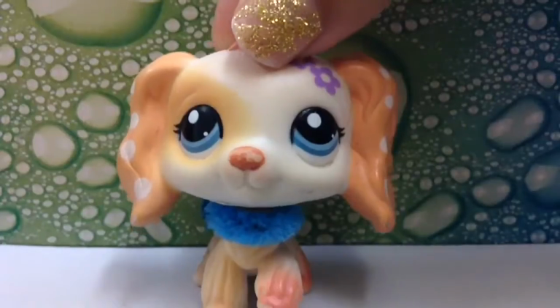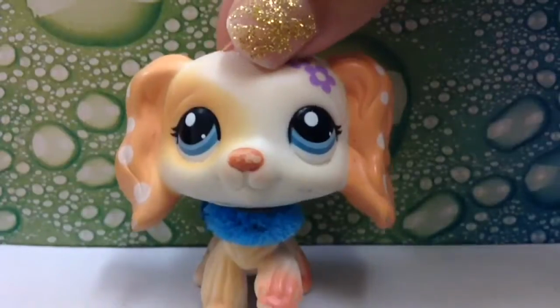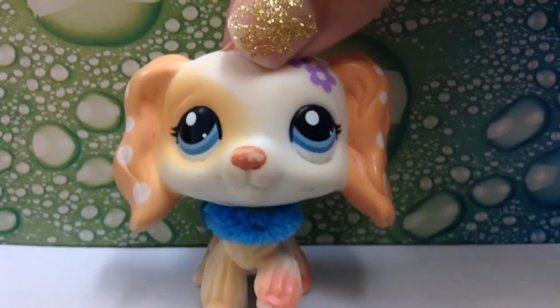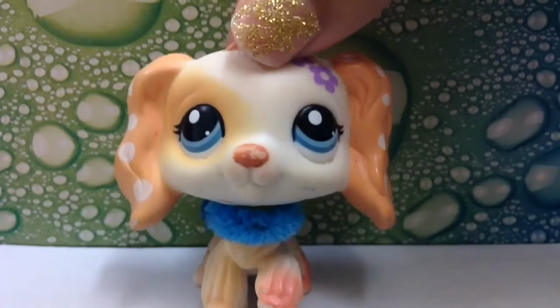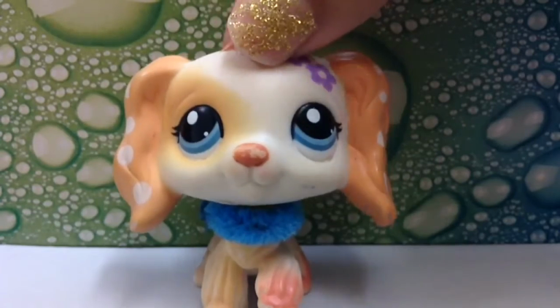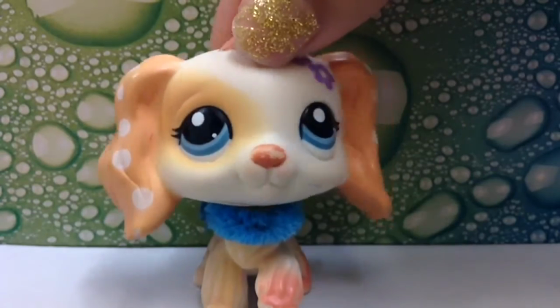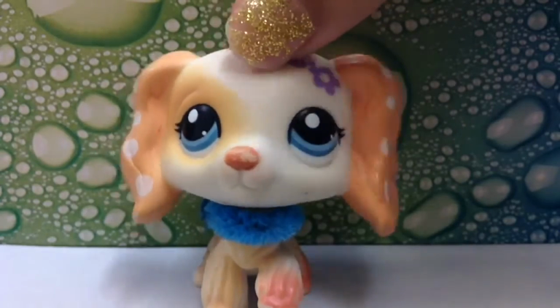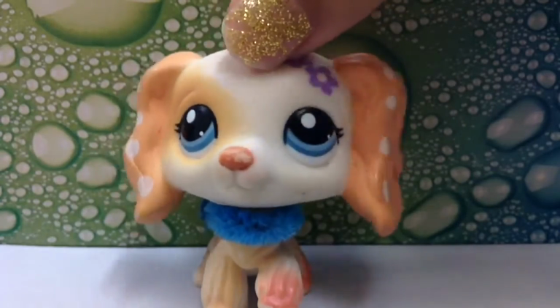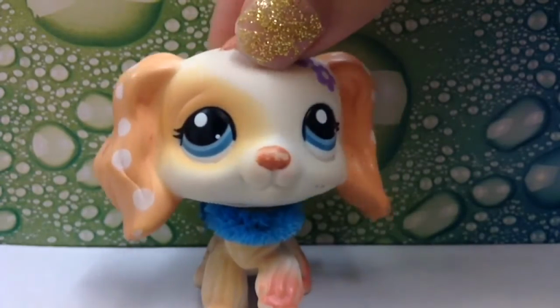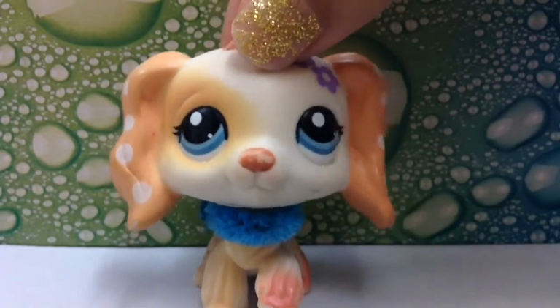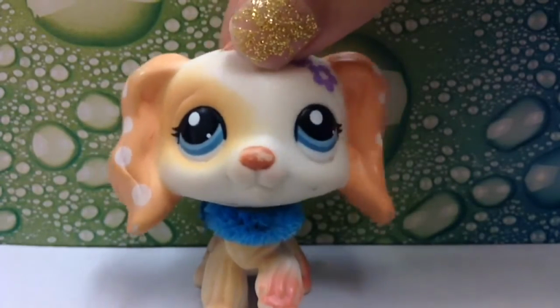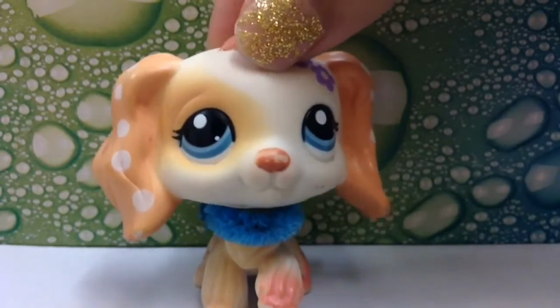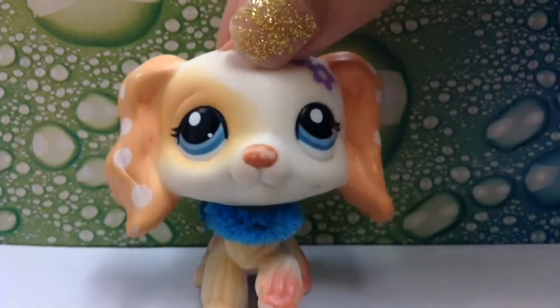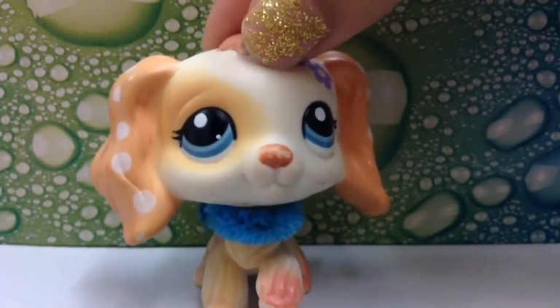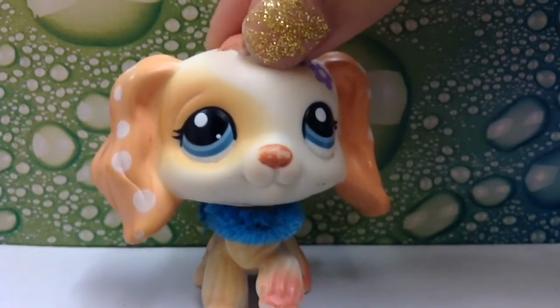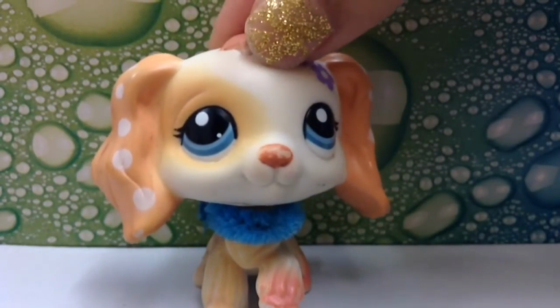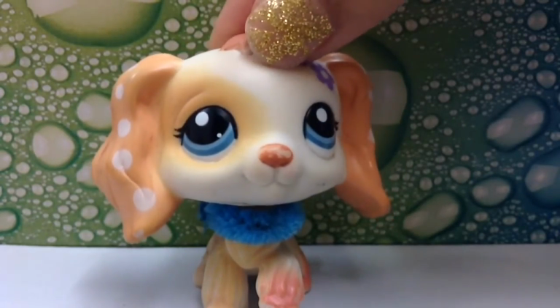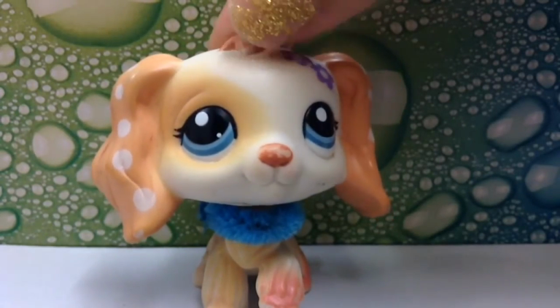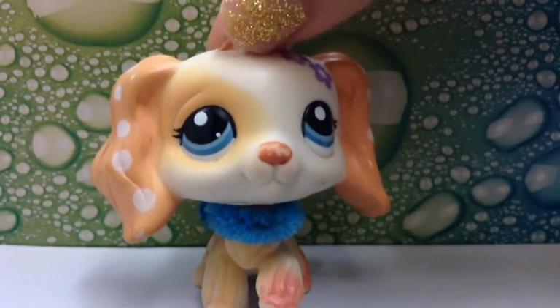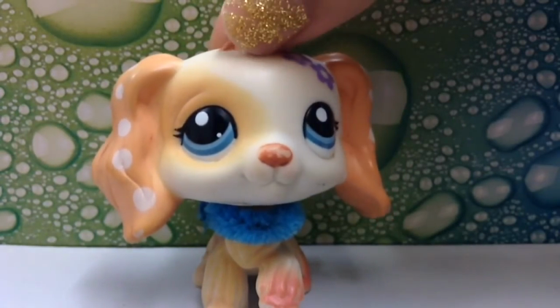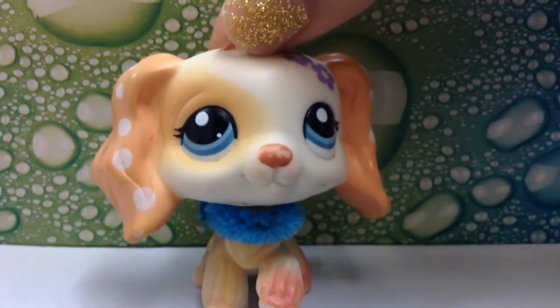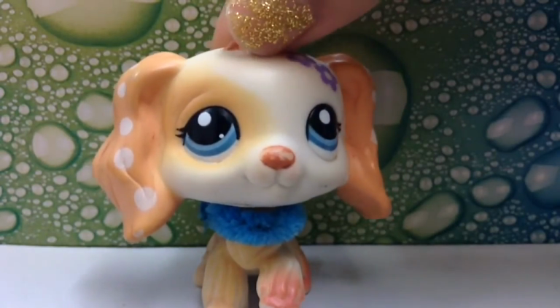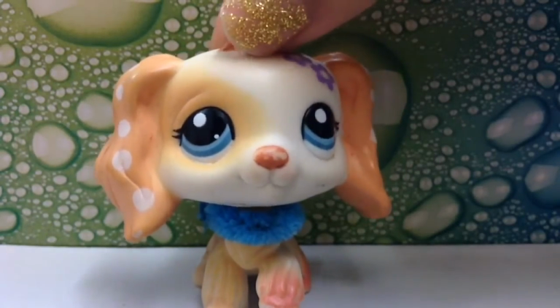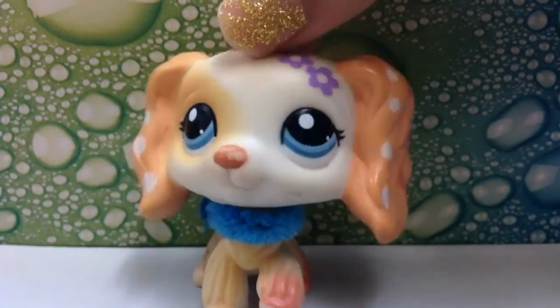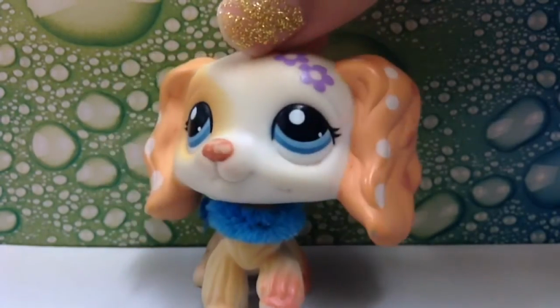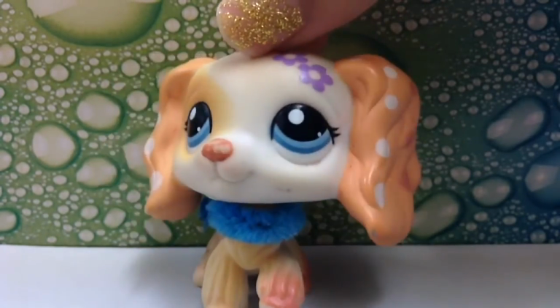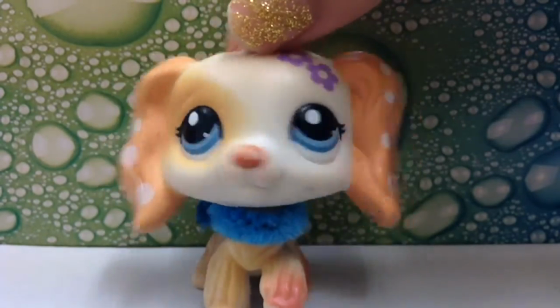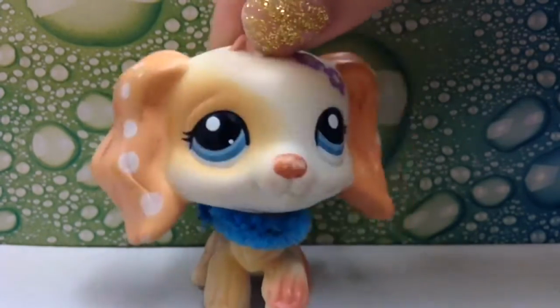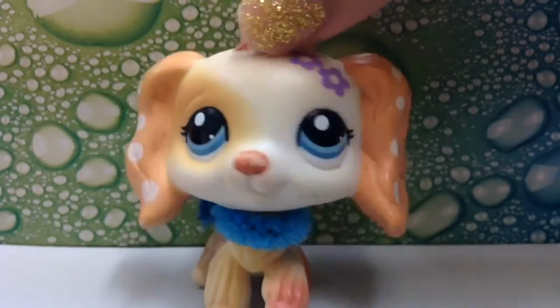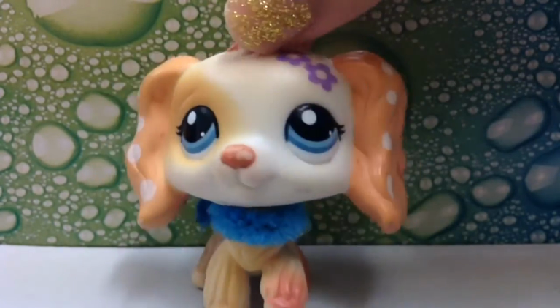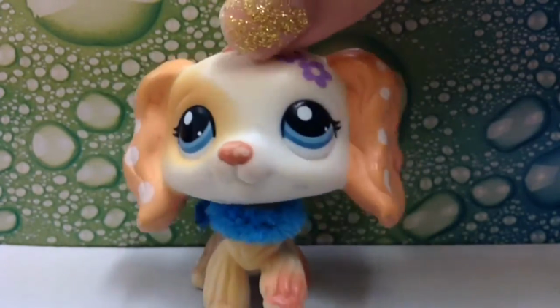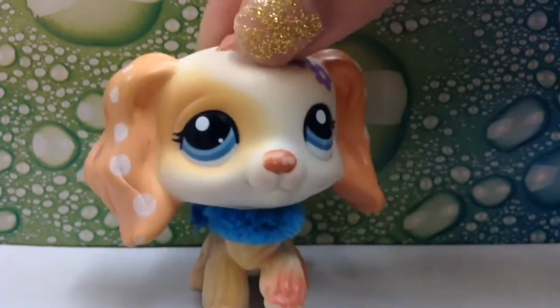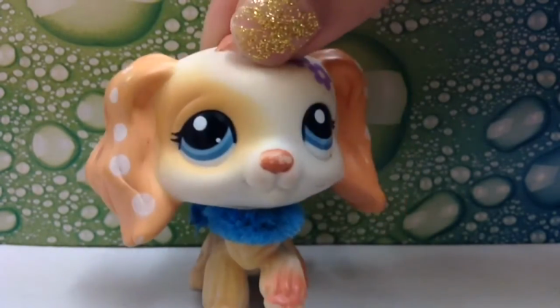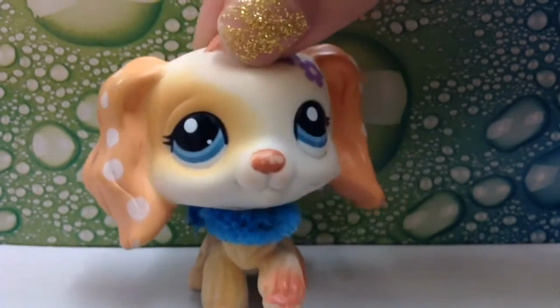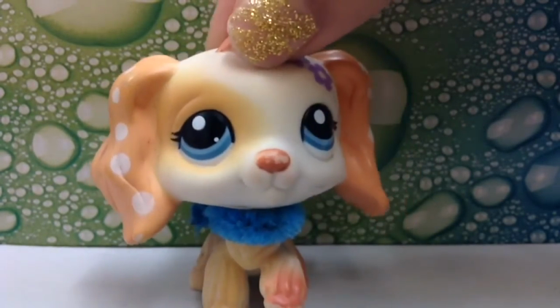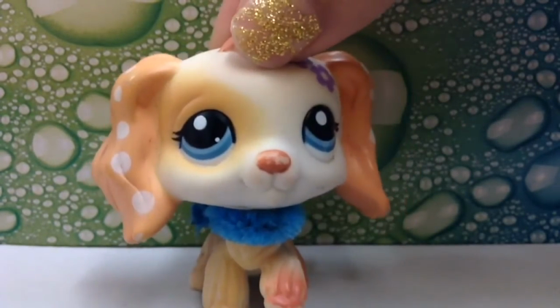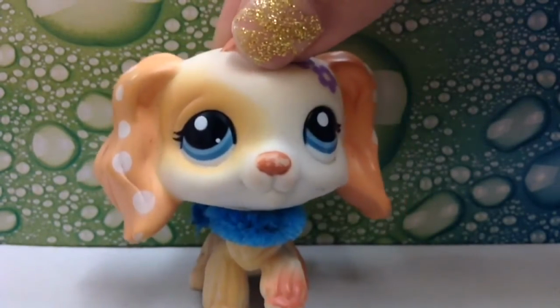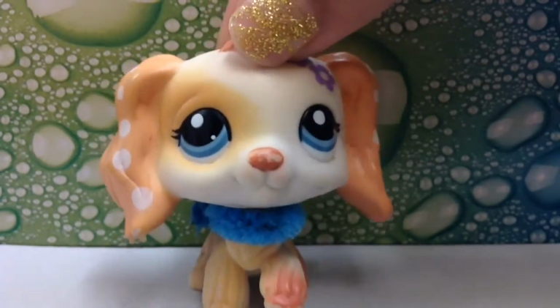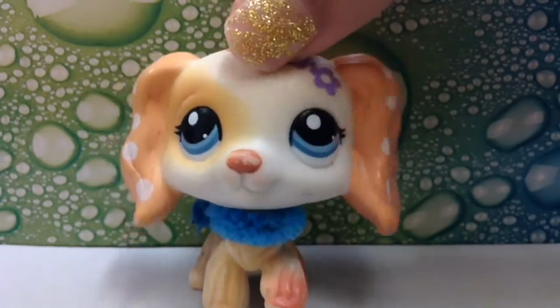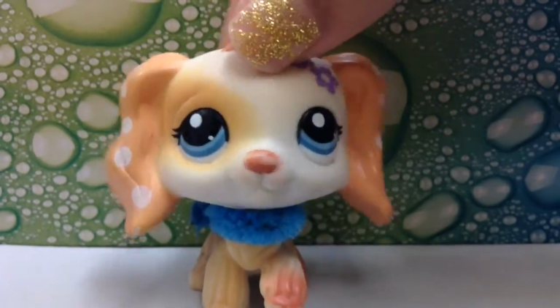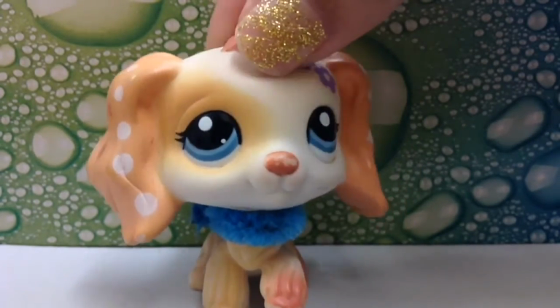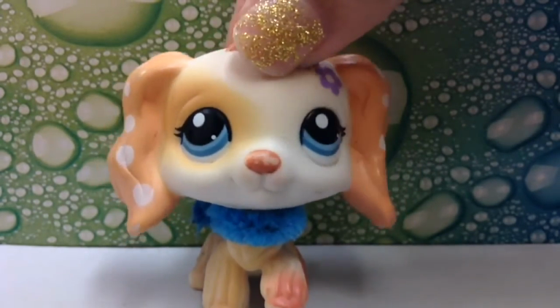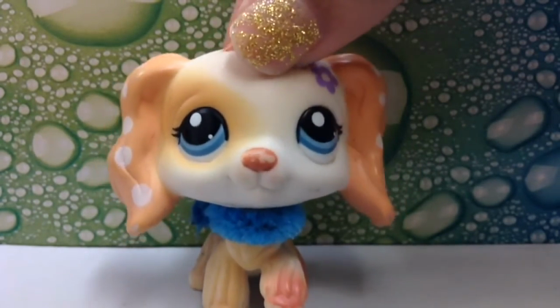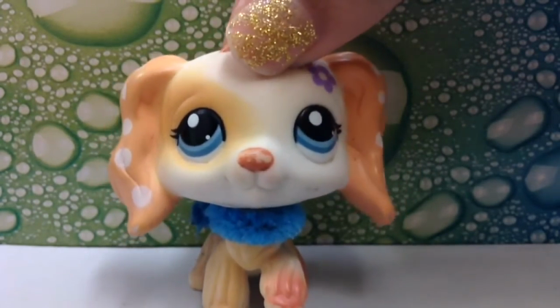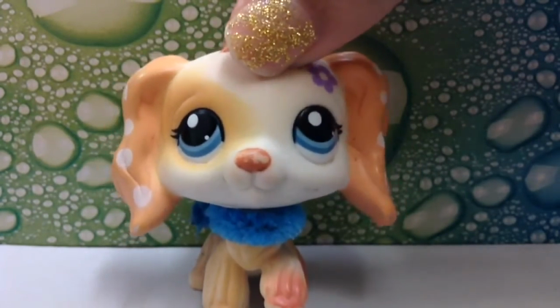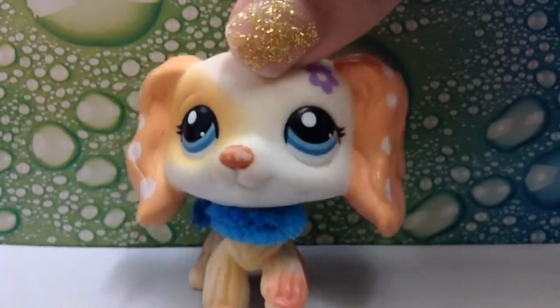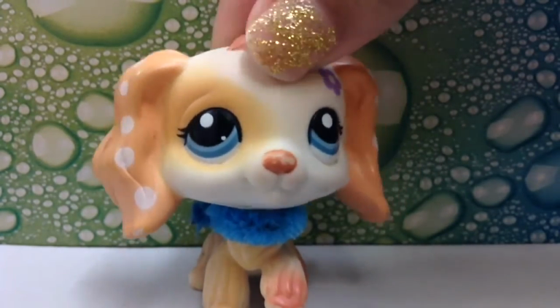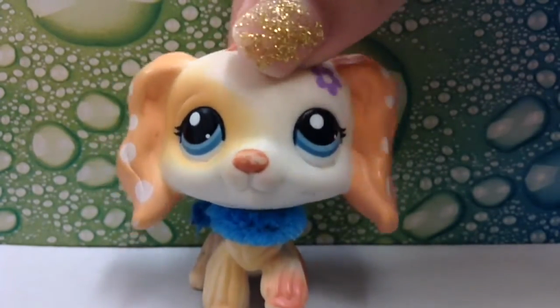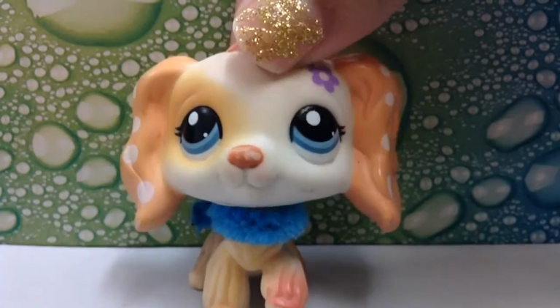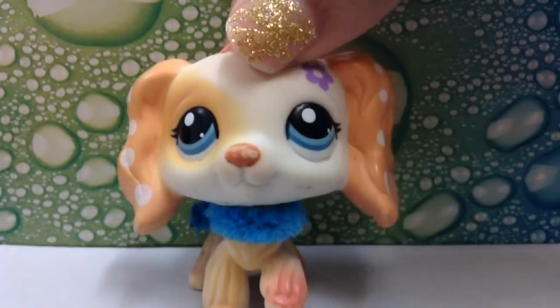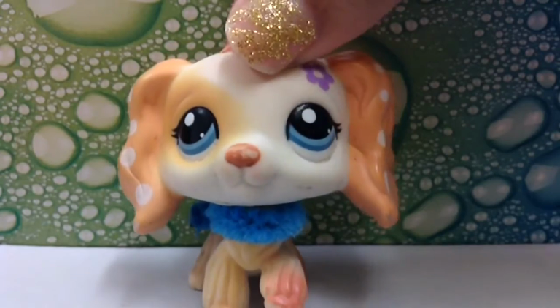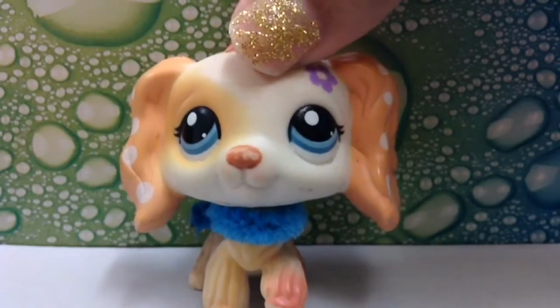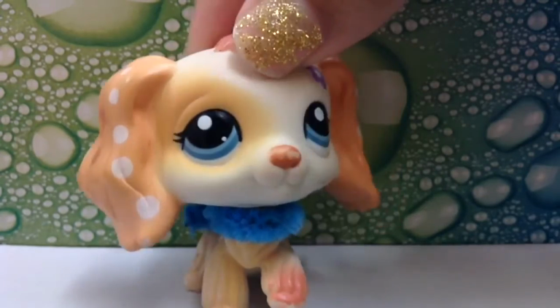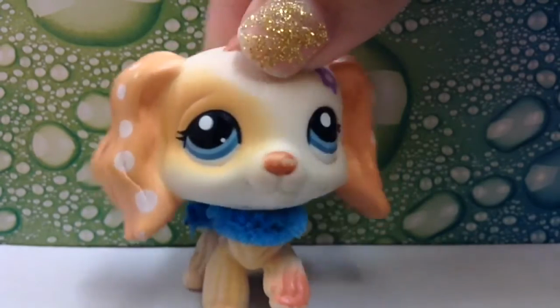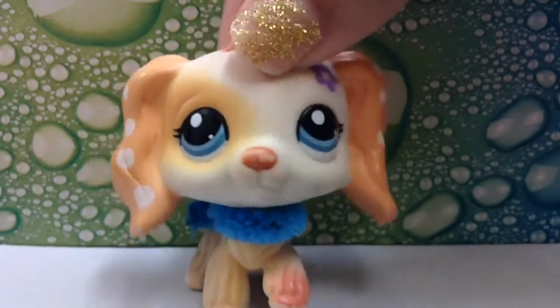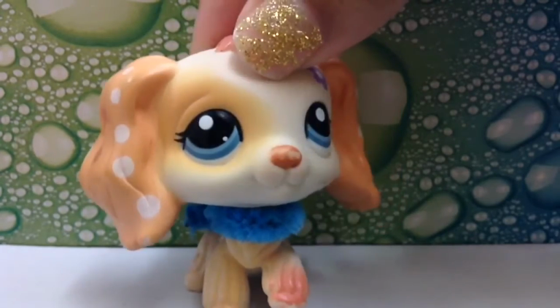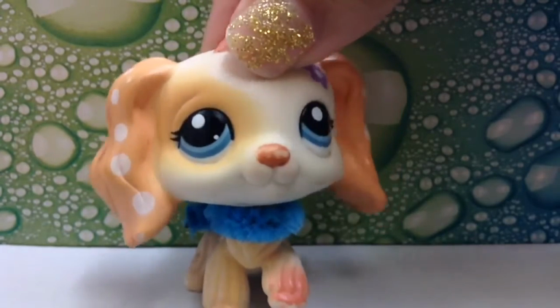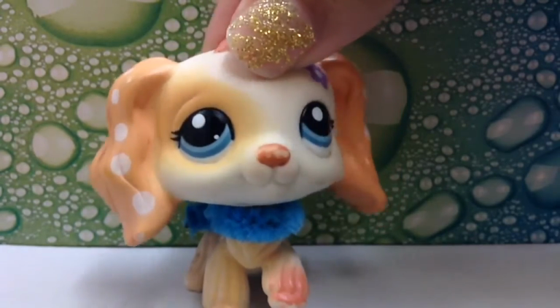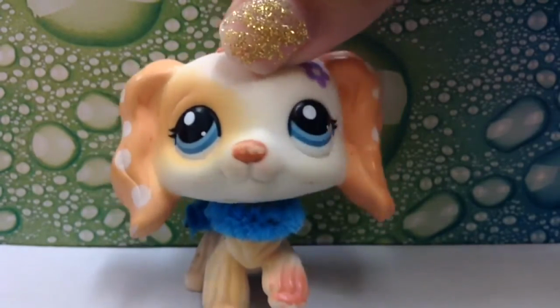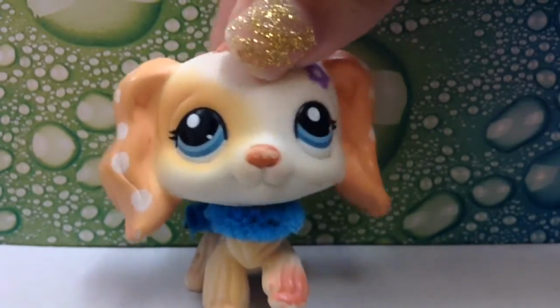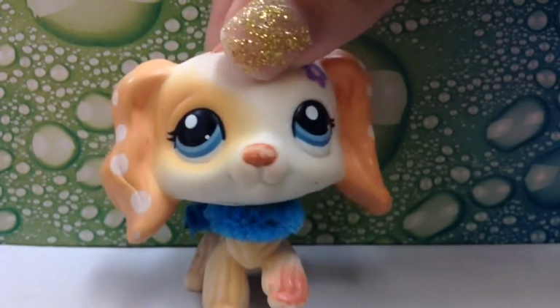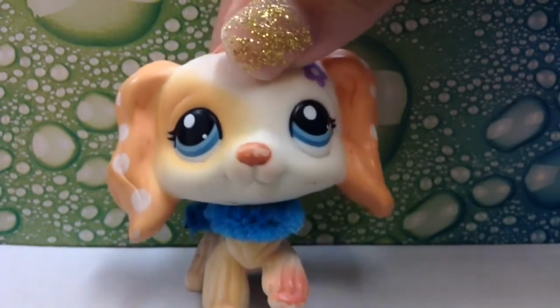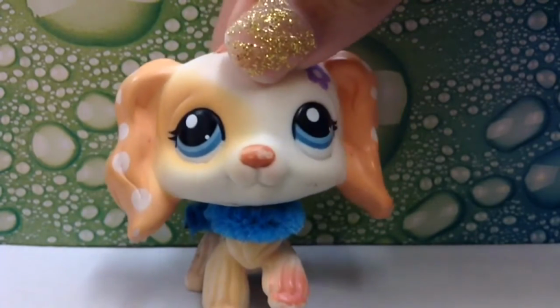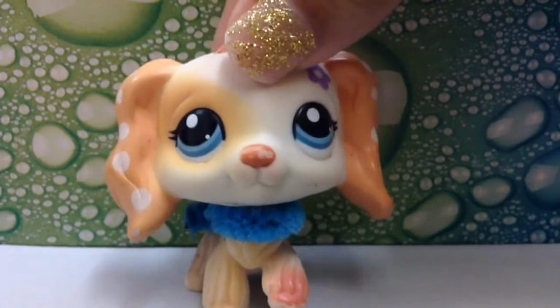The first LPS hack is to use a book, tissue box, craft foam, or a folder for the background.